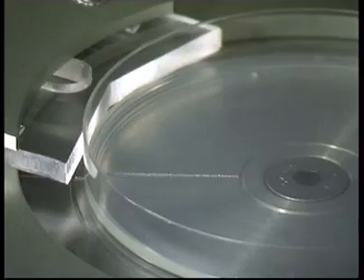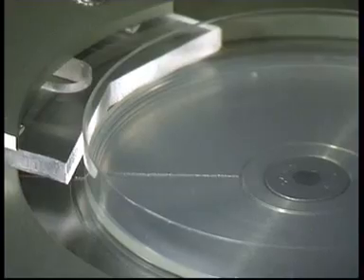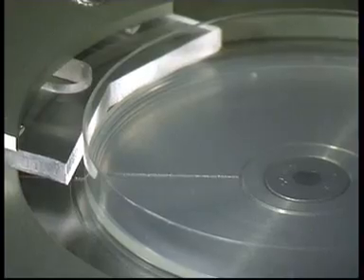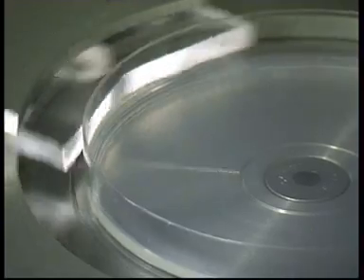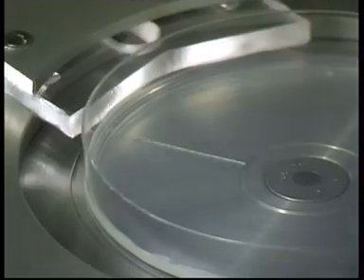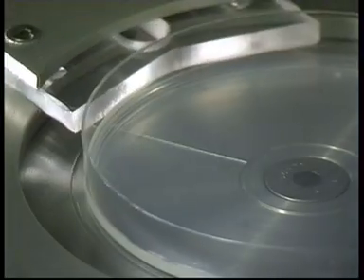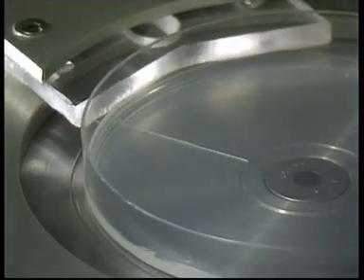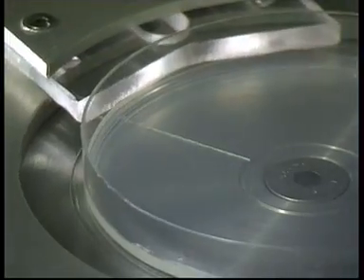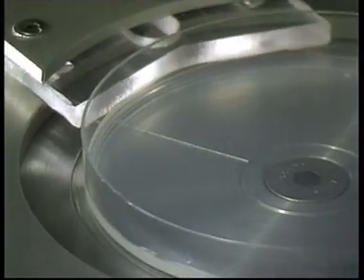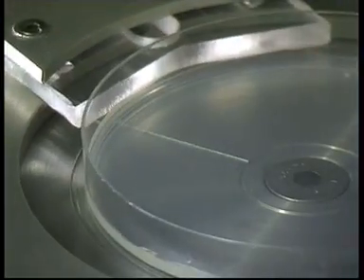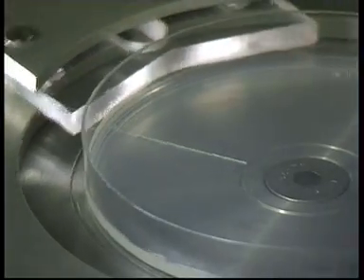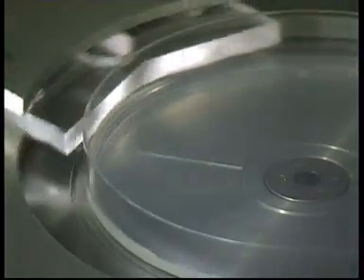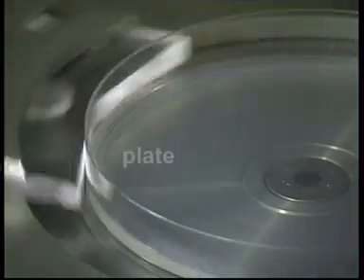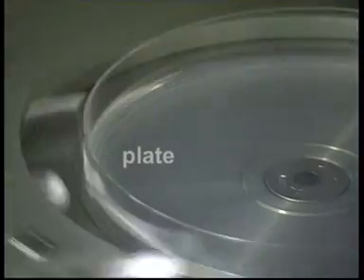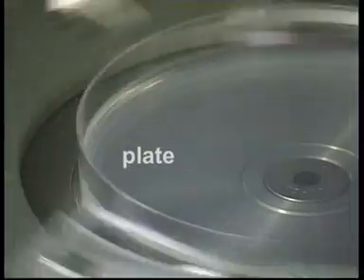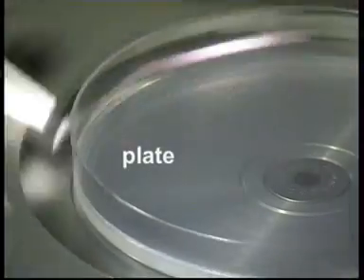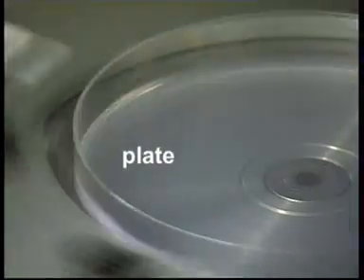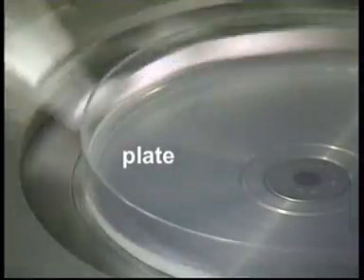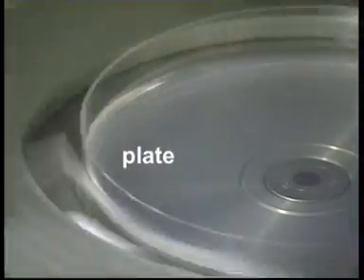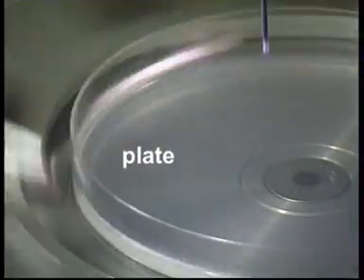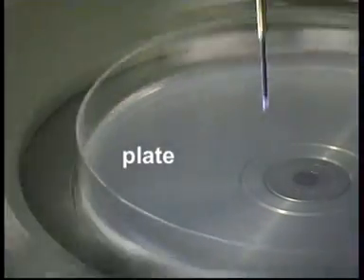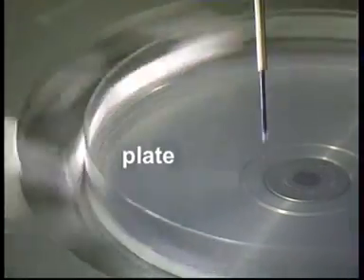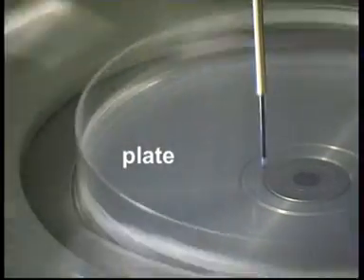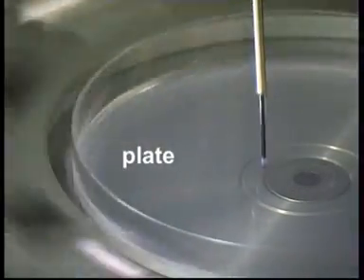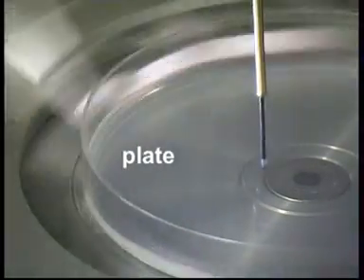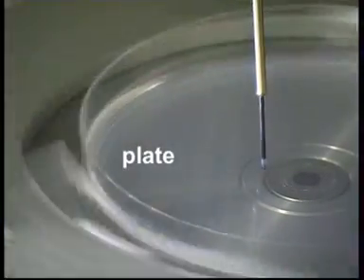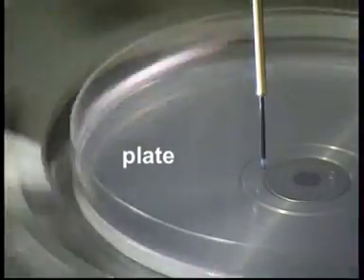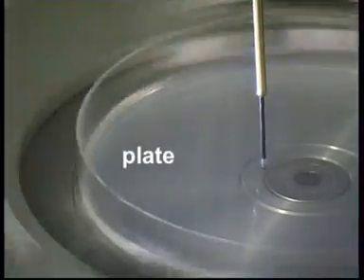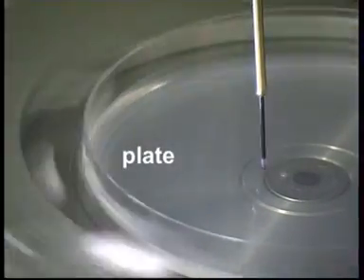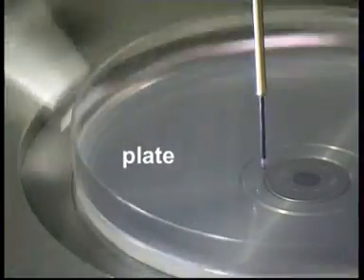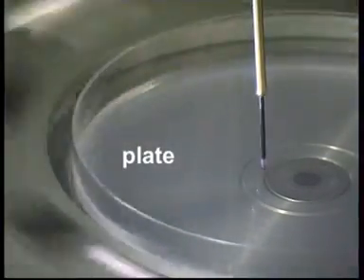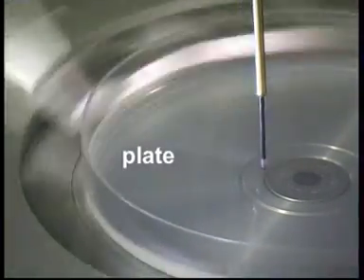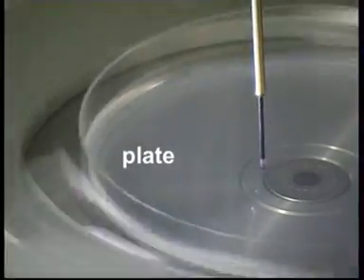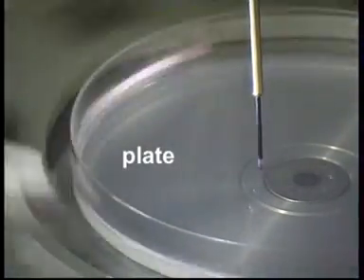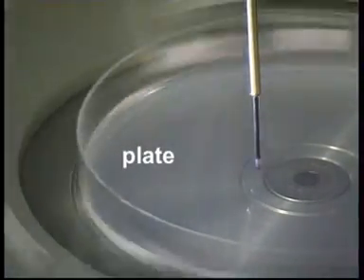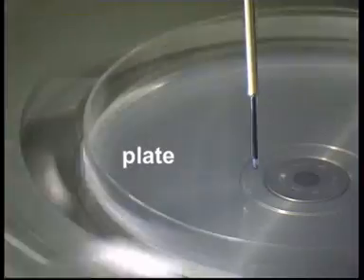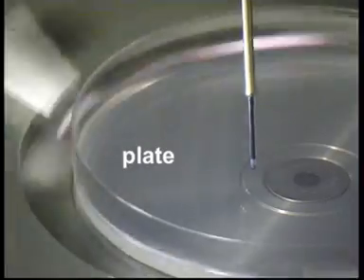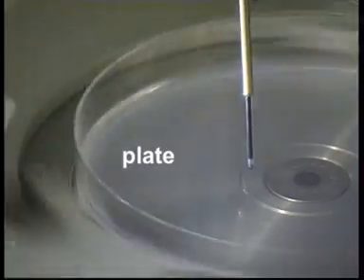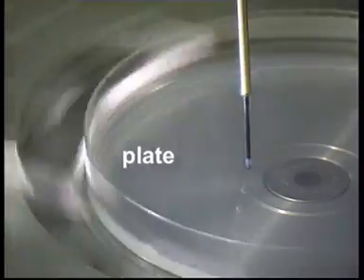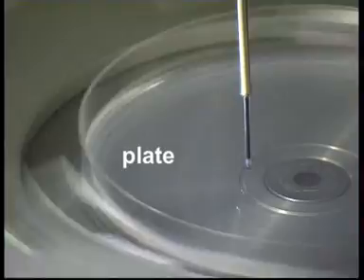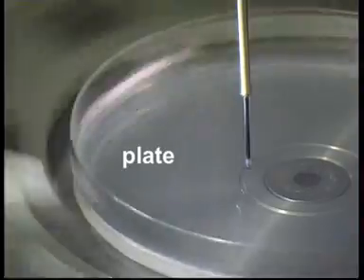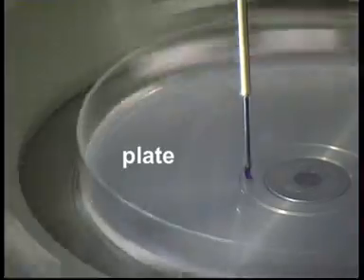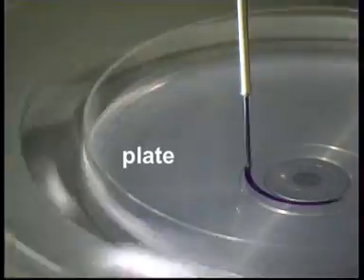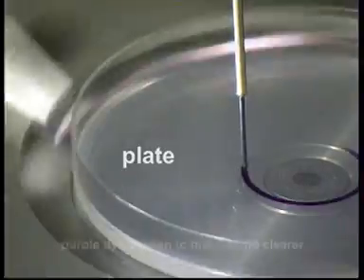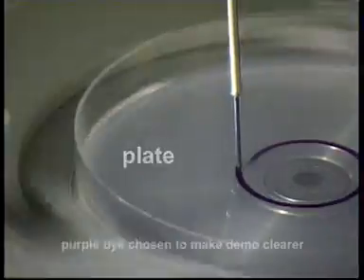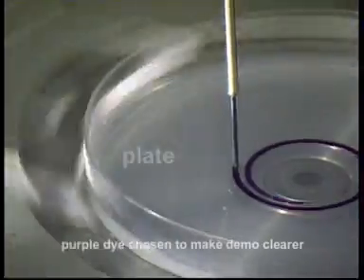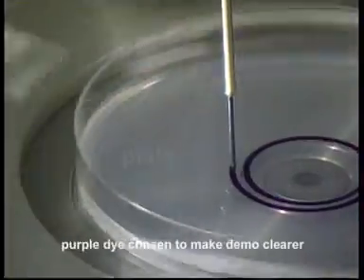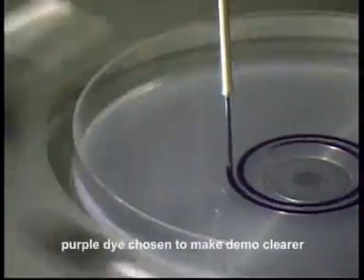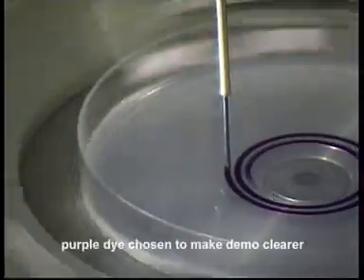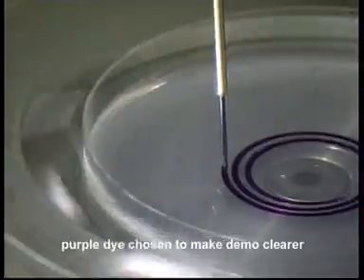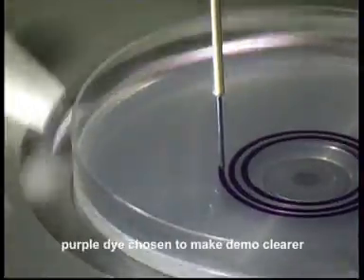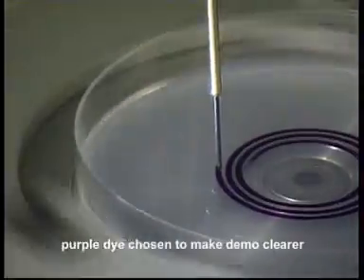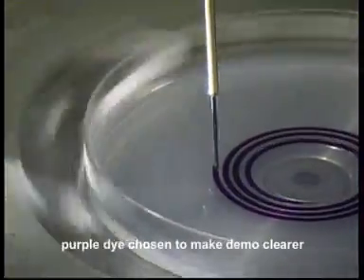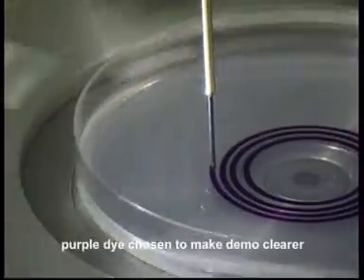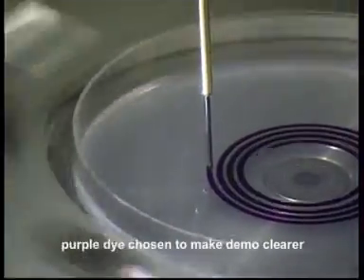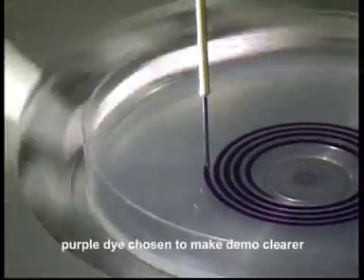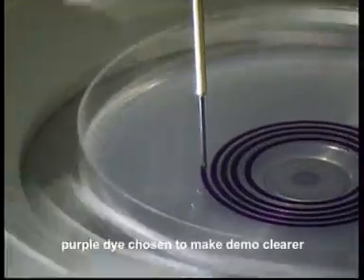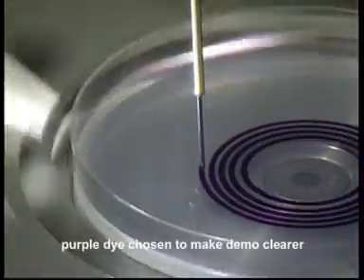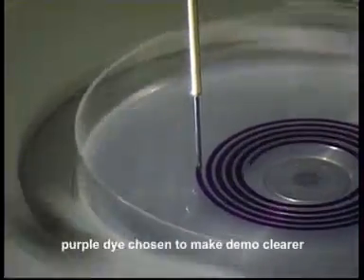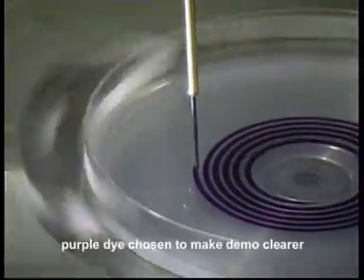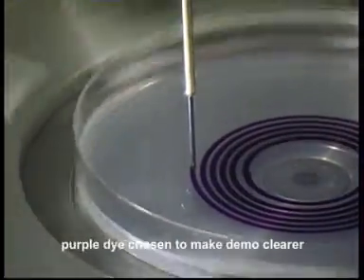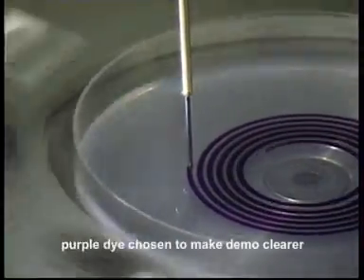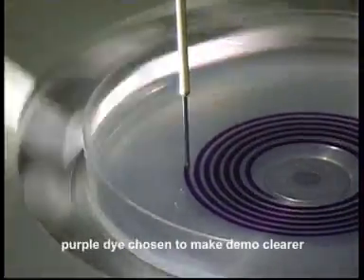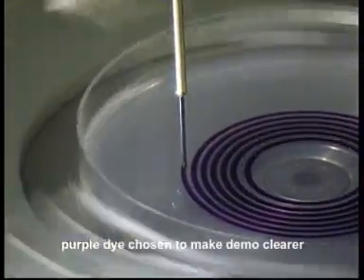By dispensing a regularly decreasing volume, Spiral DS Plus plates one petri dish ready to be counted.